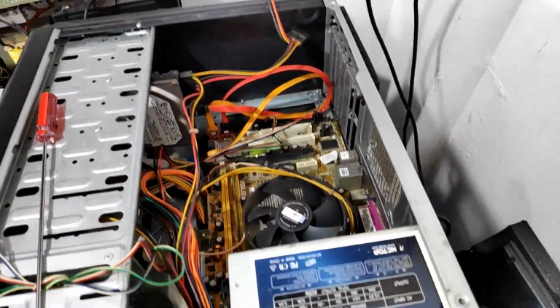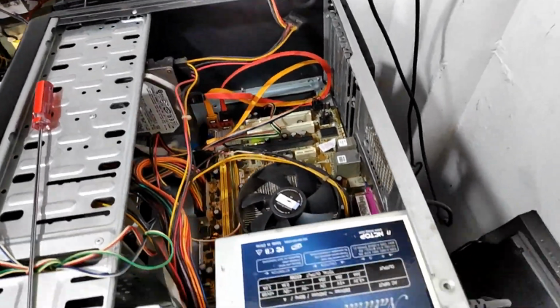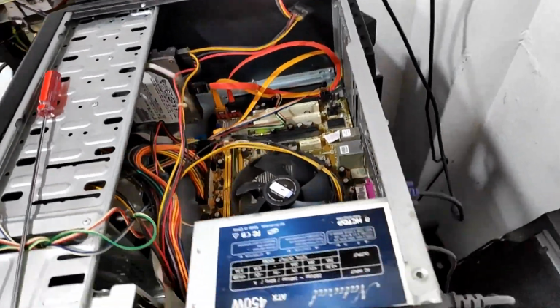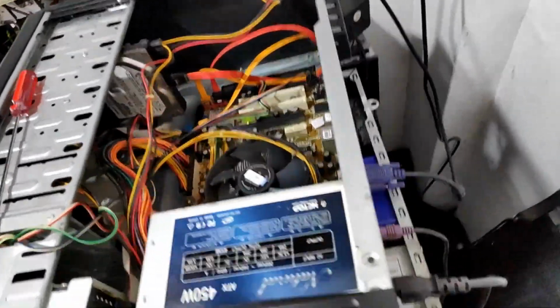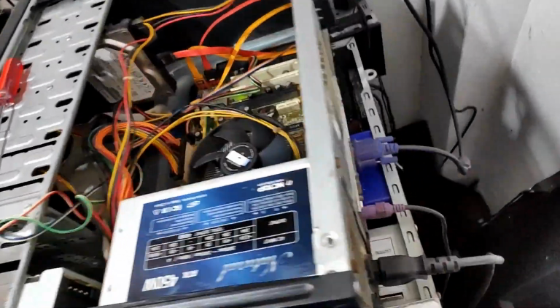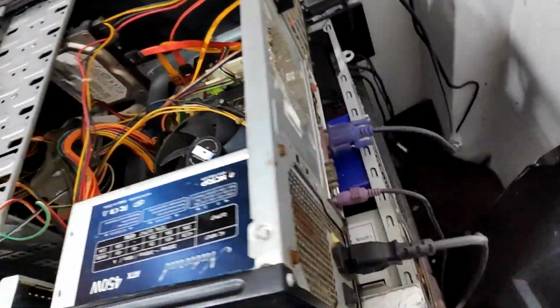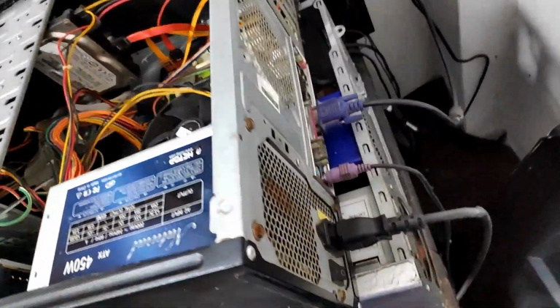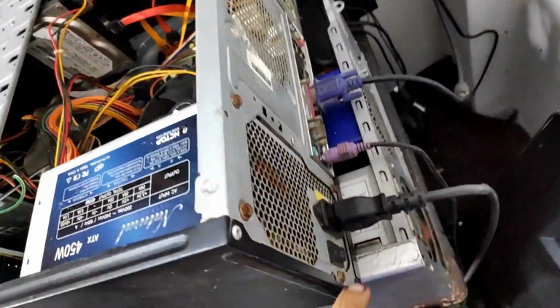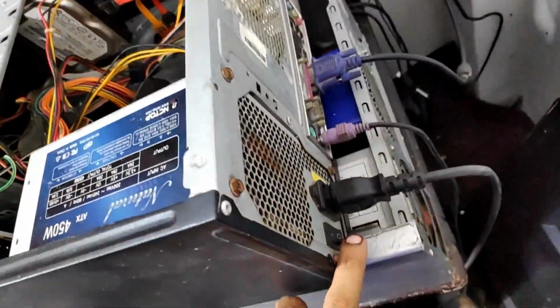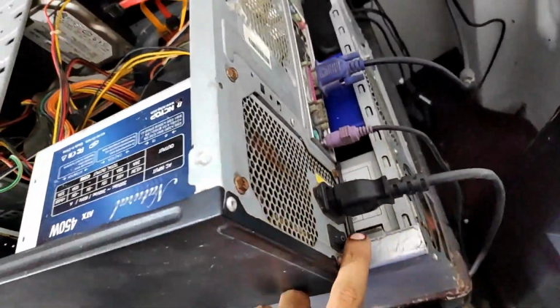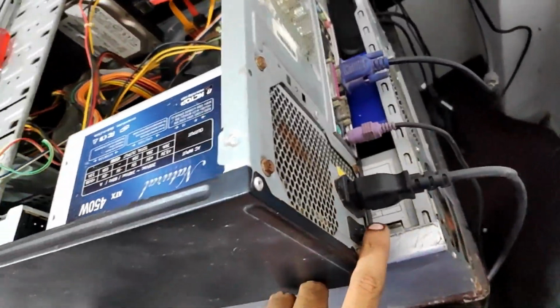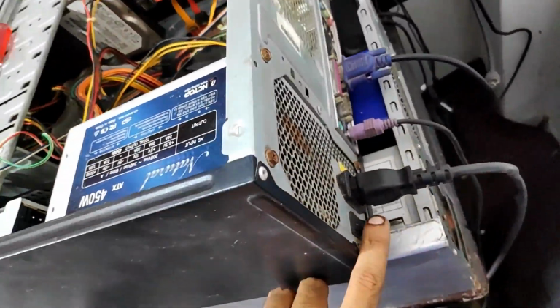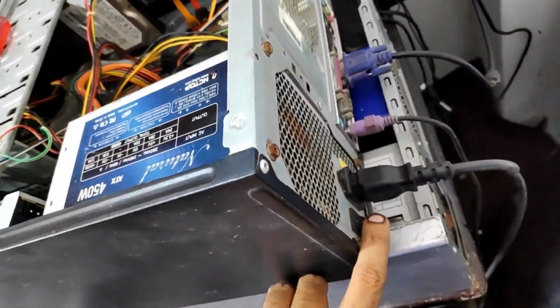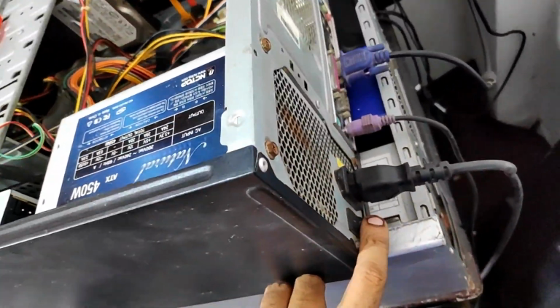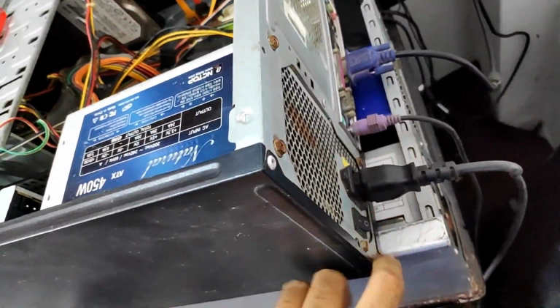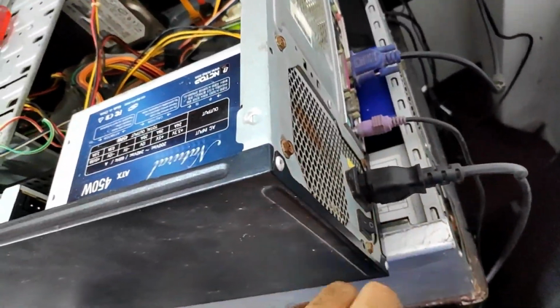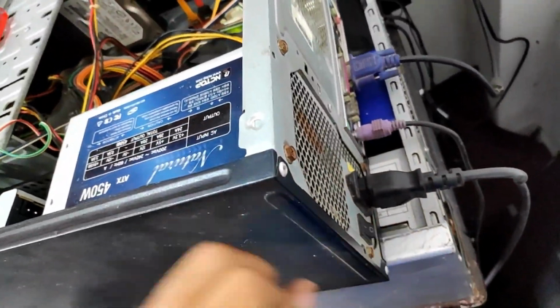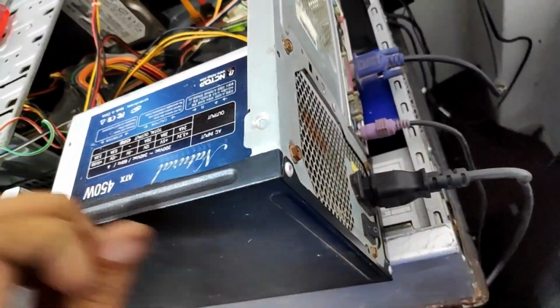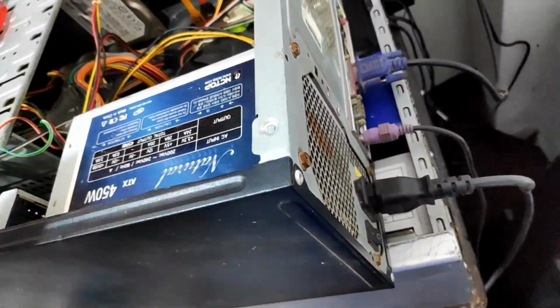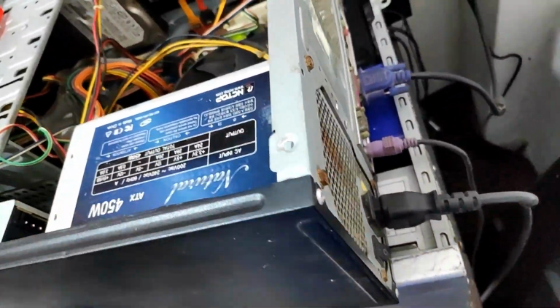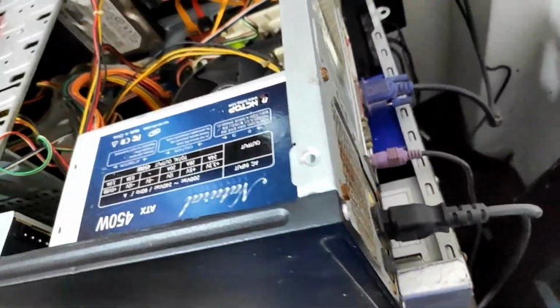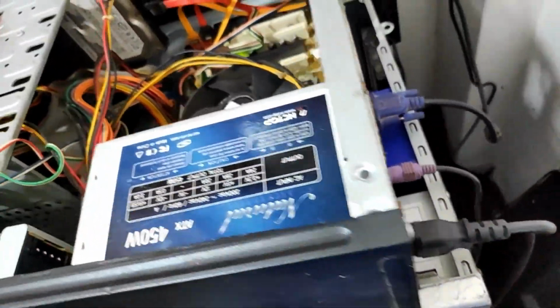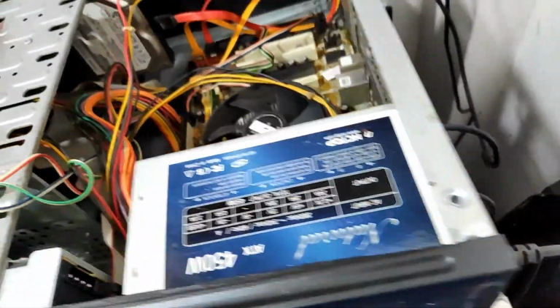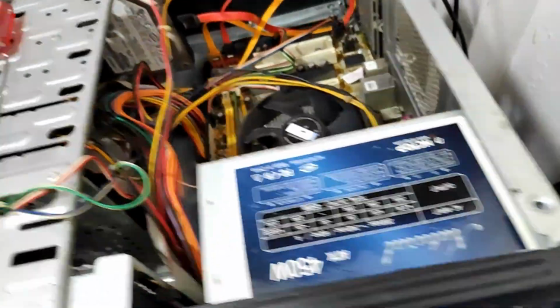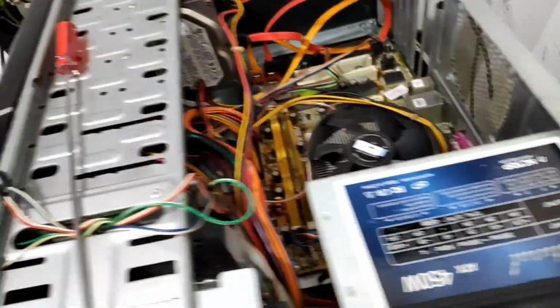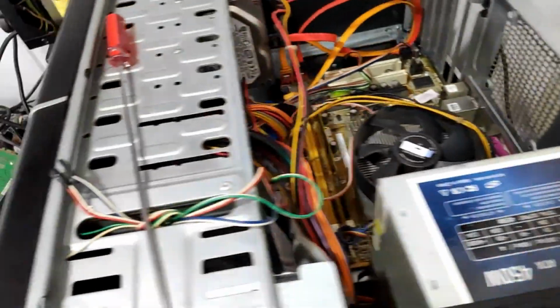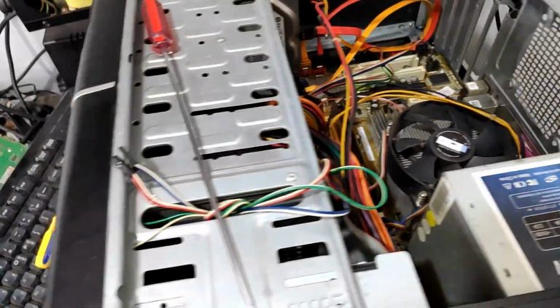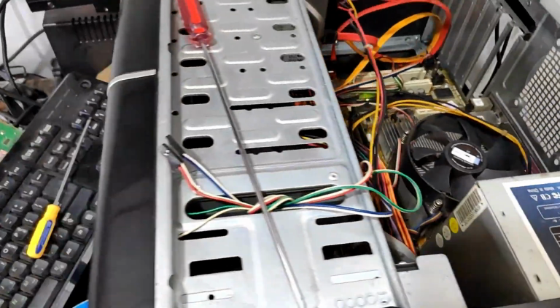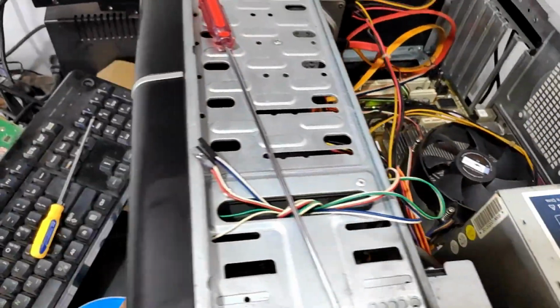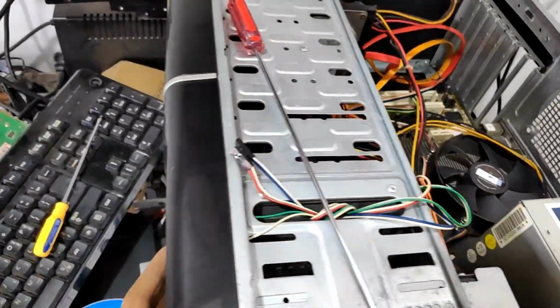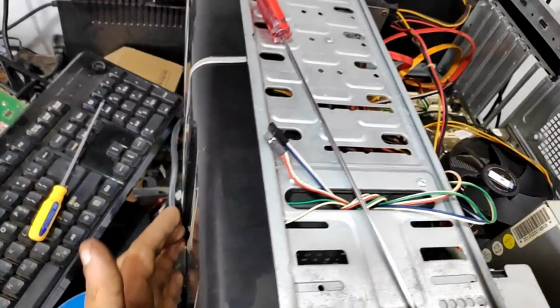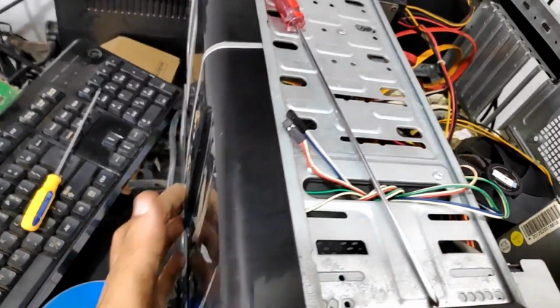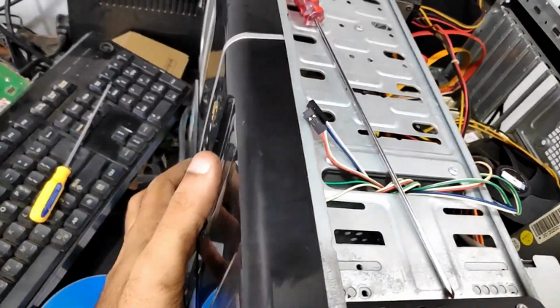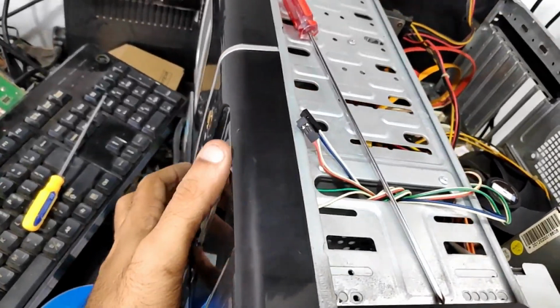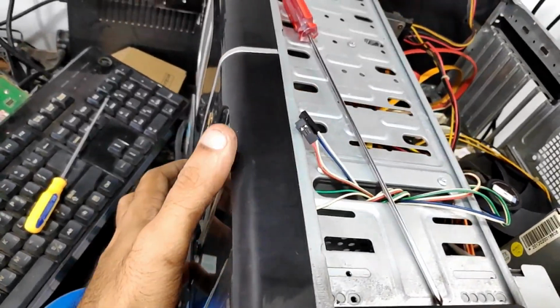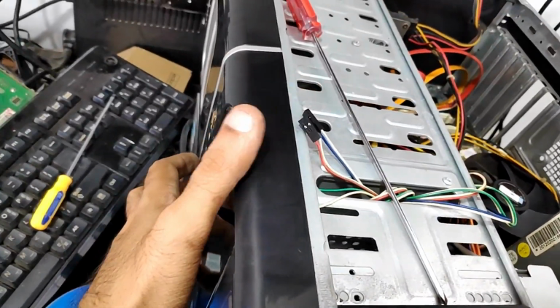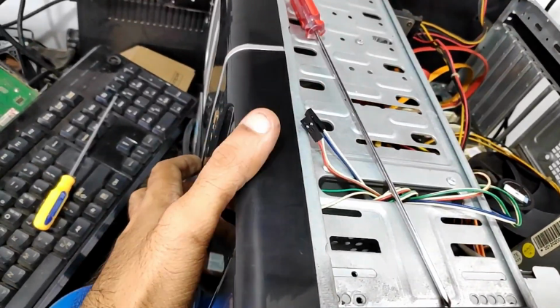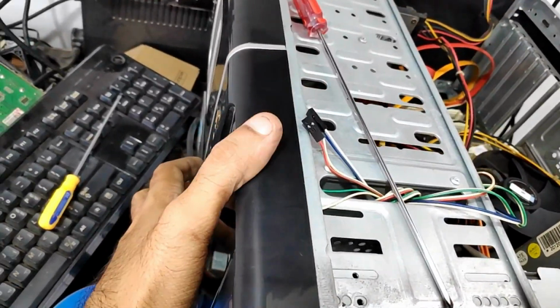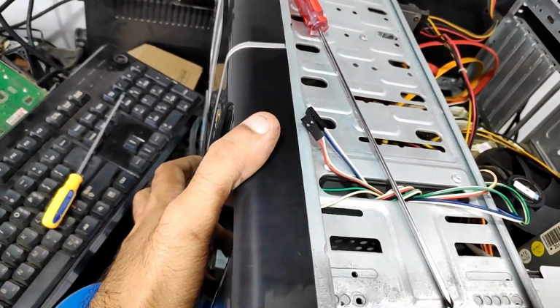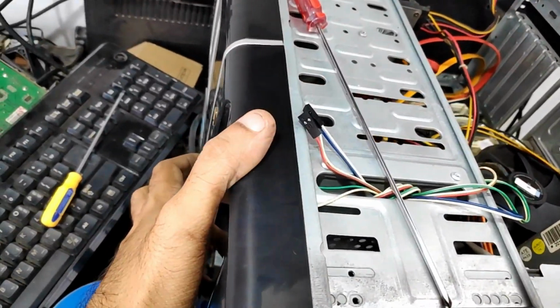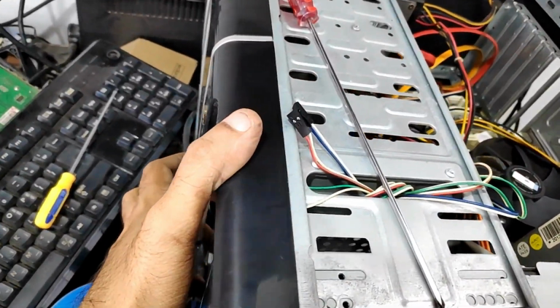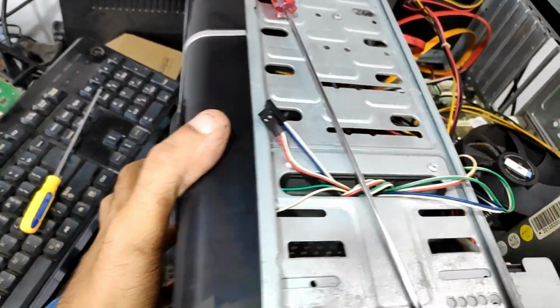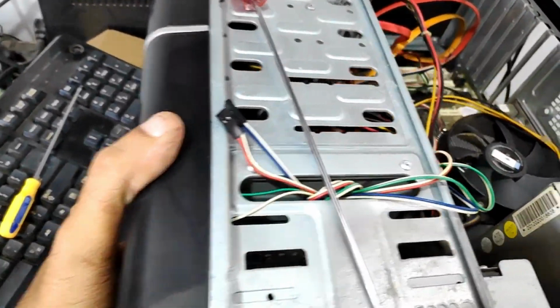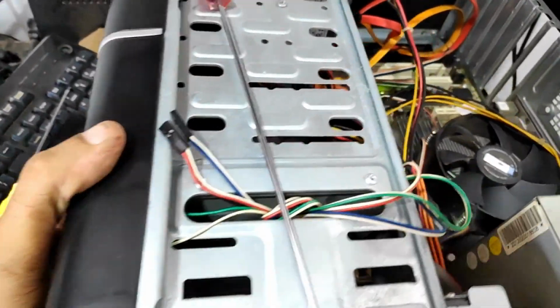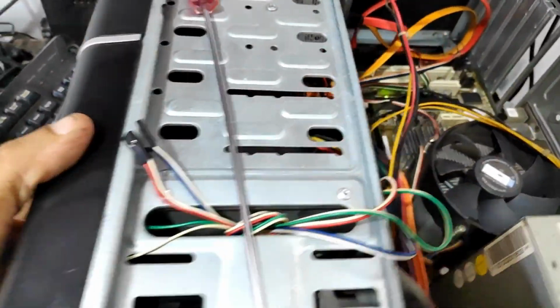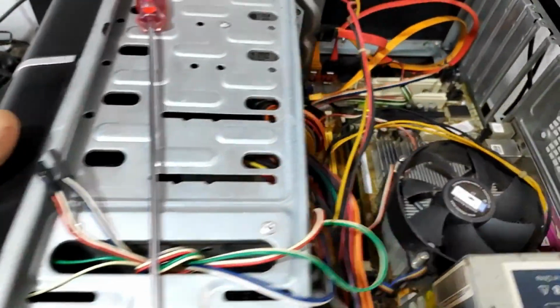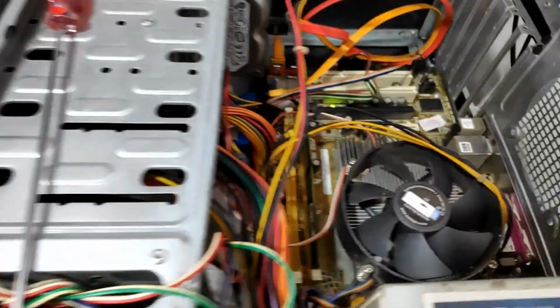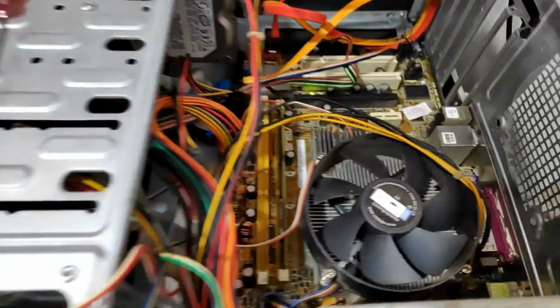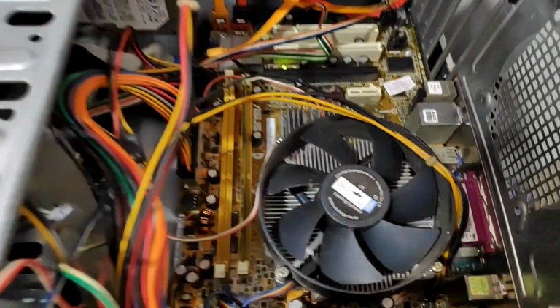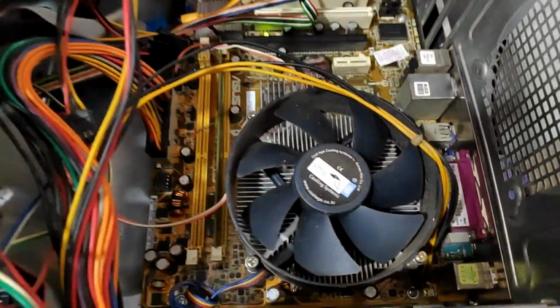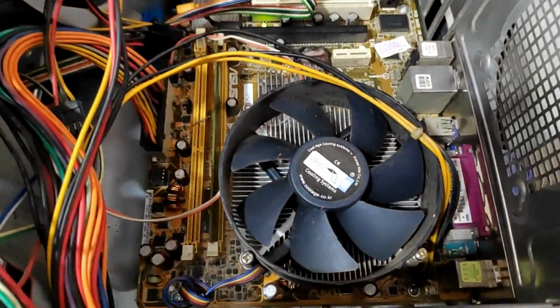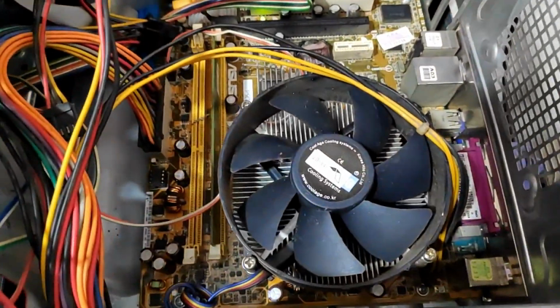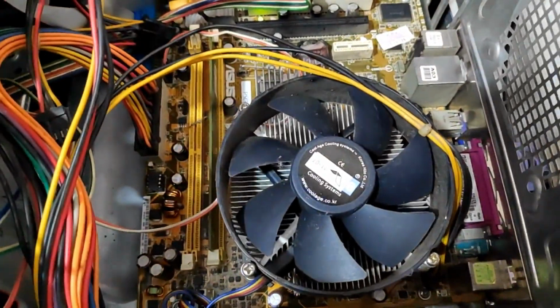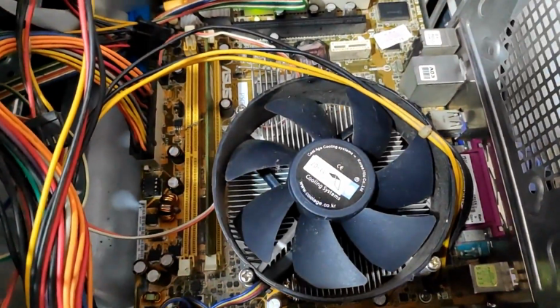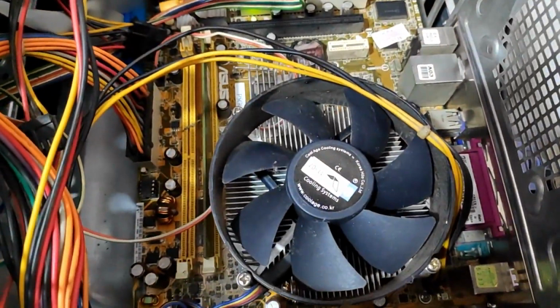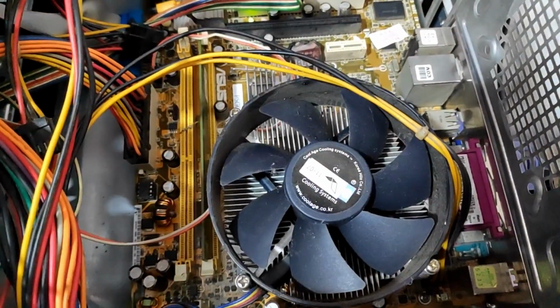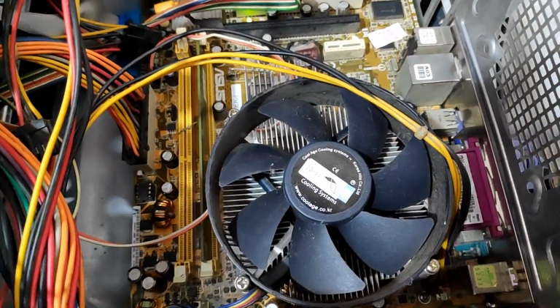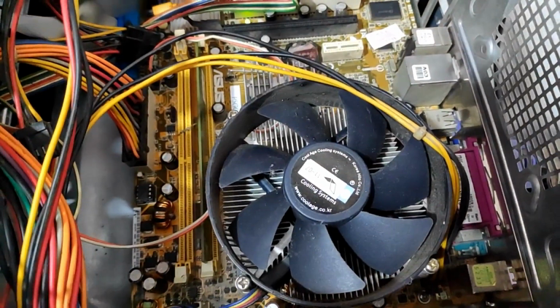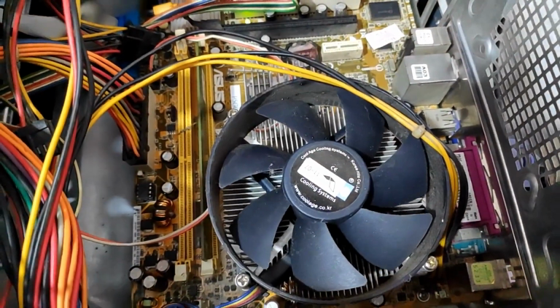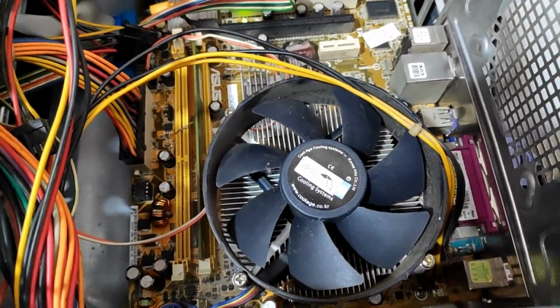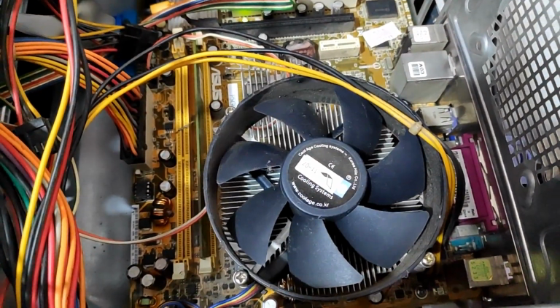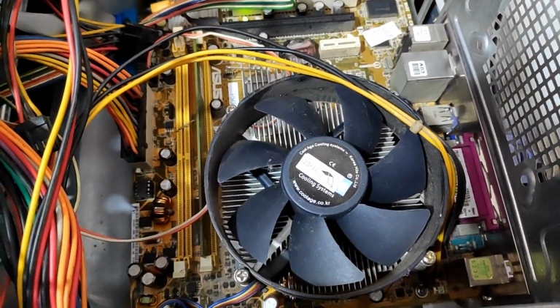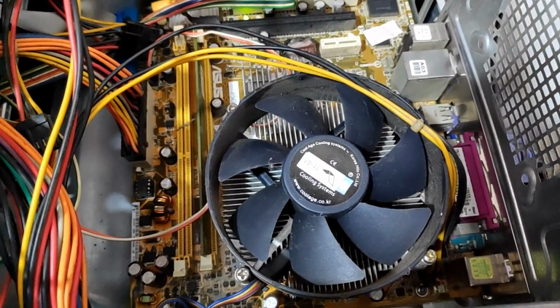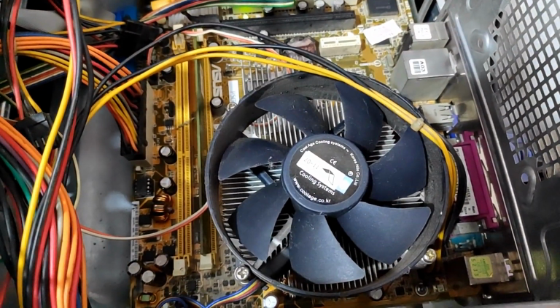Today we have a broken computer. Let's see what it does. The fan spins a bit and stops. Nothing is happening.